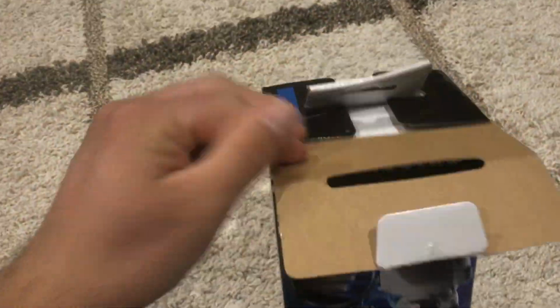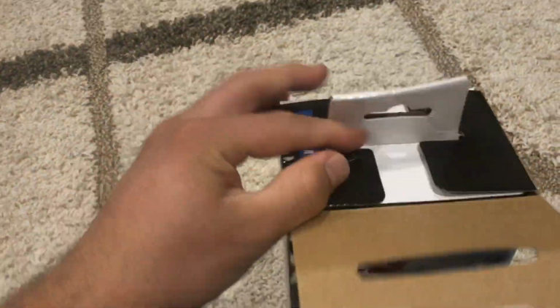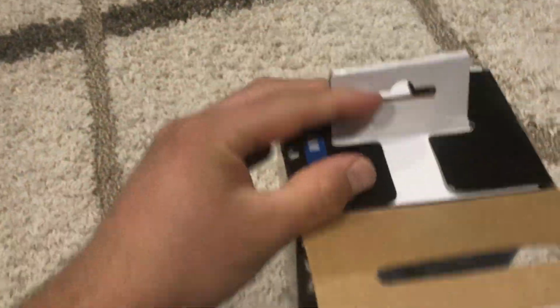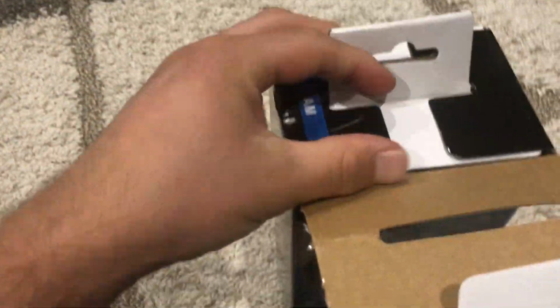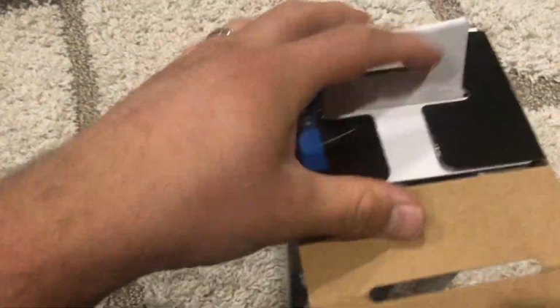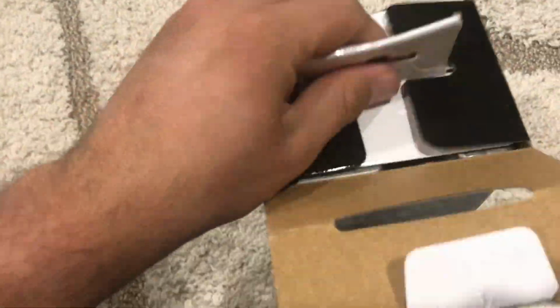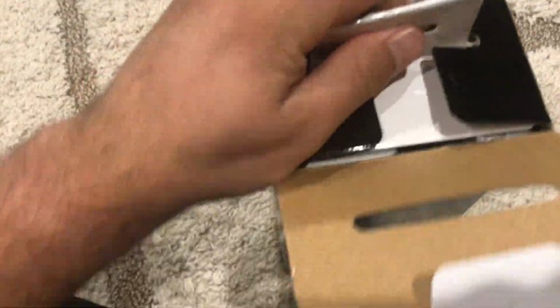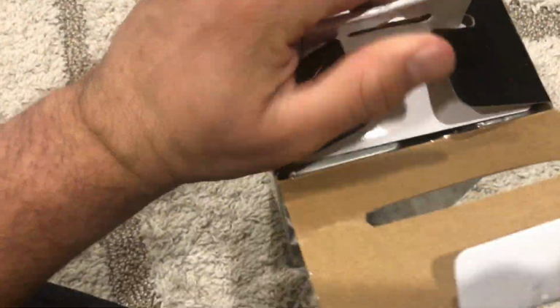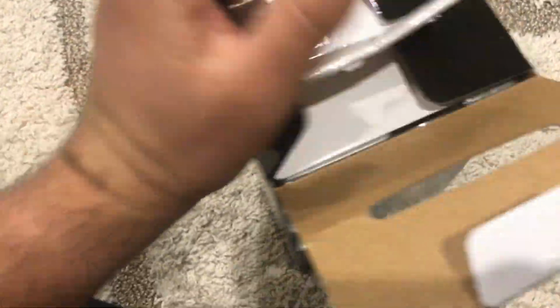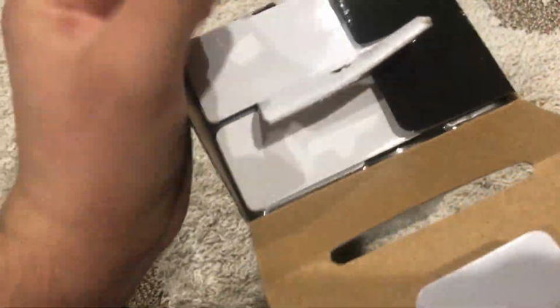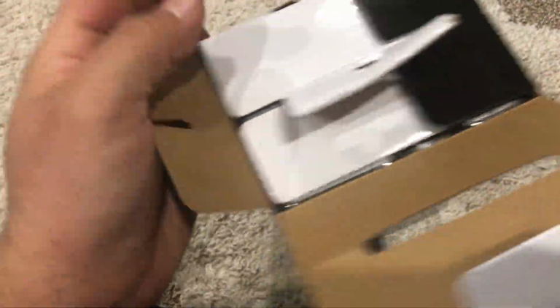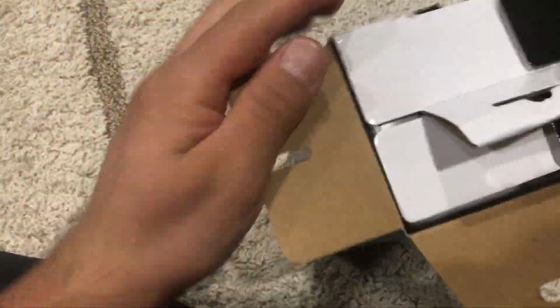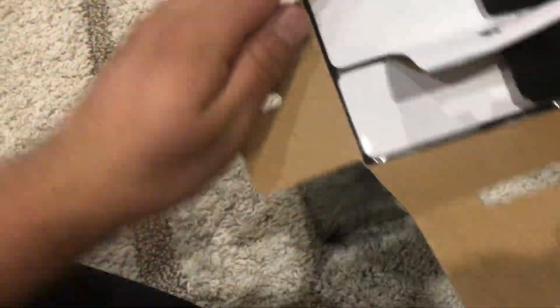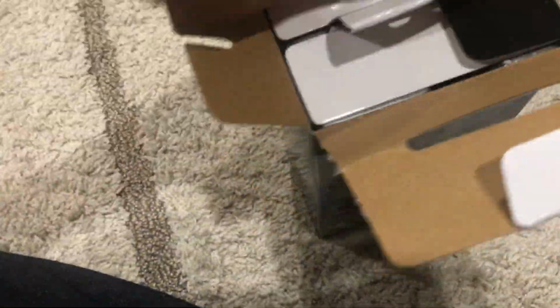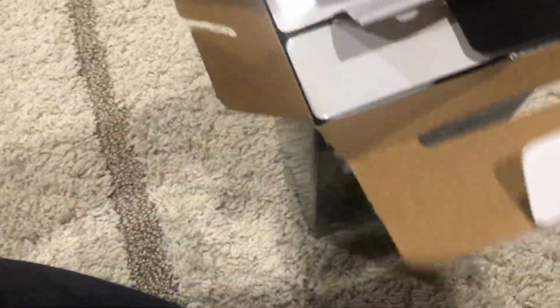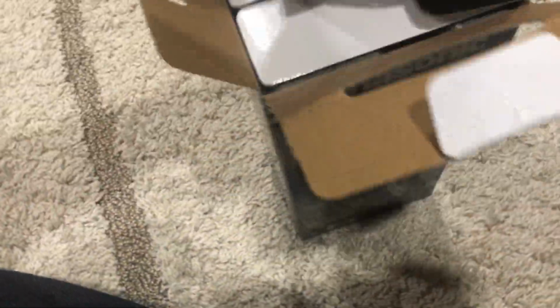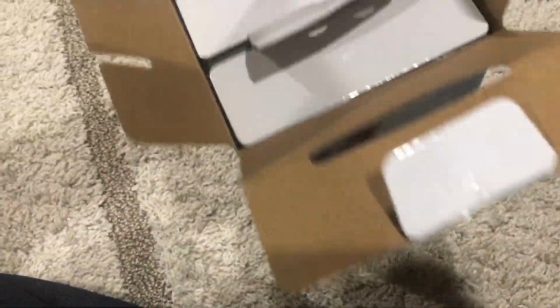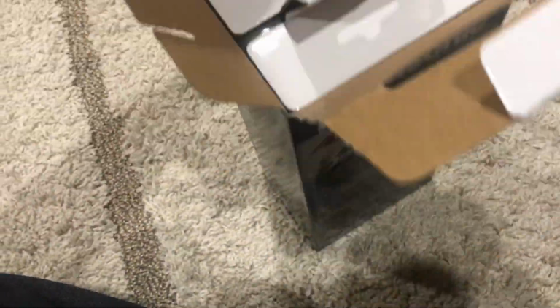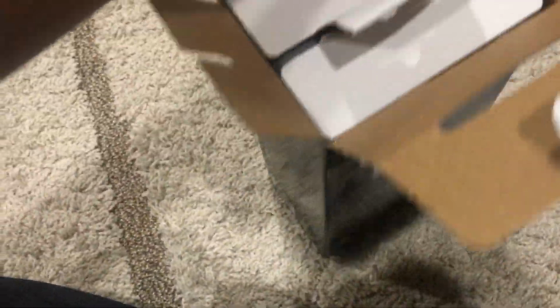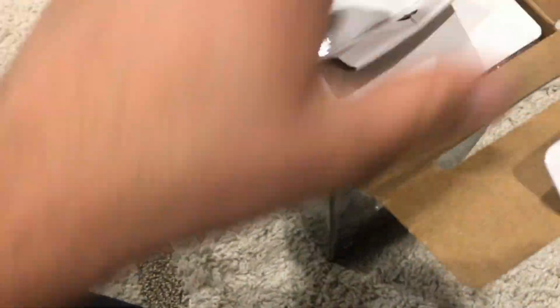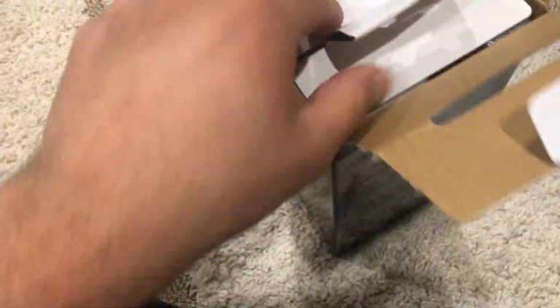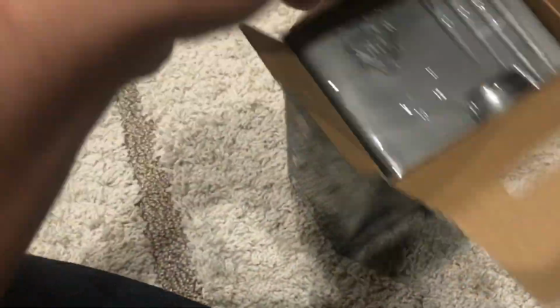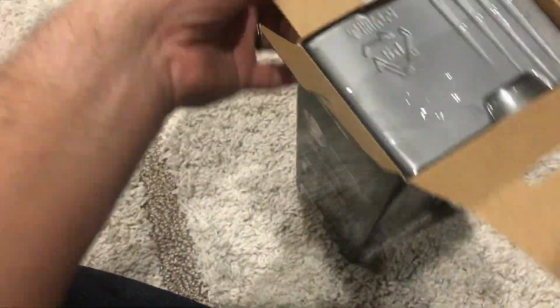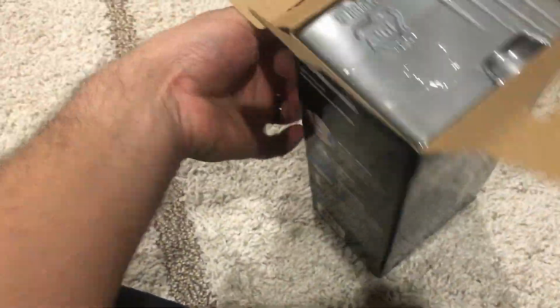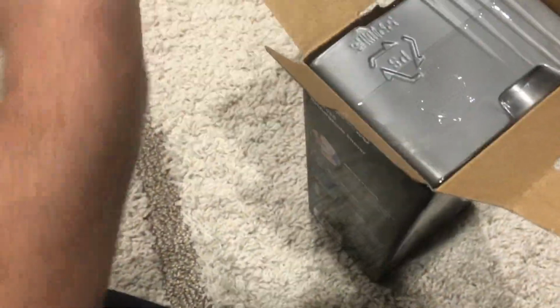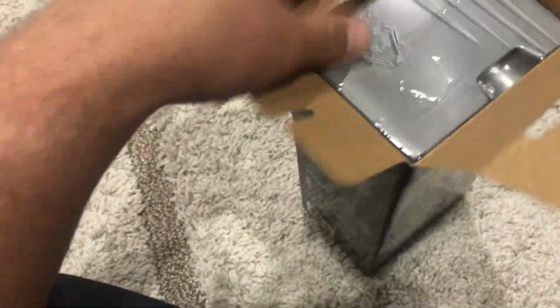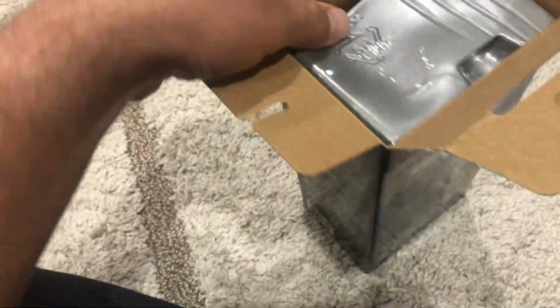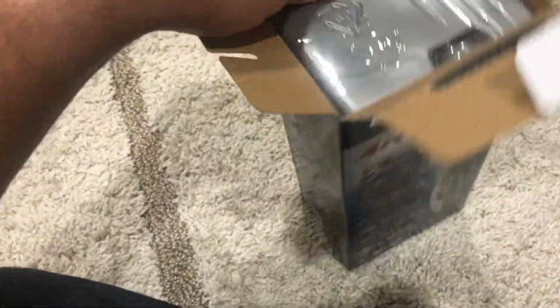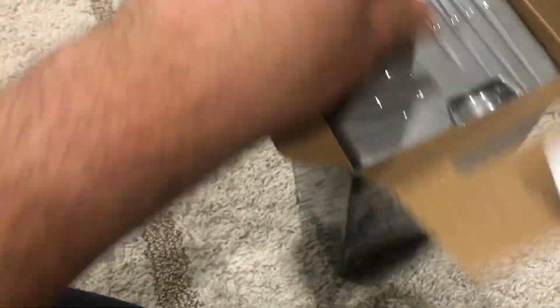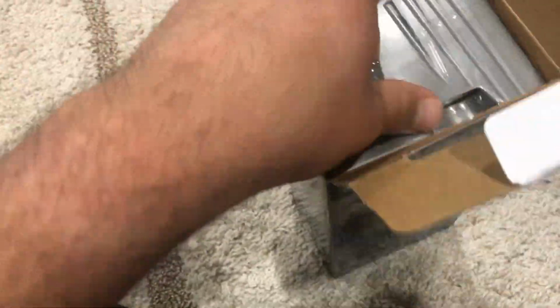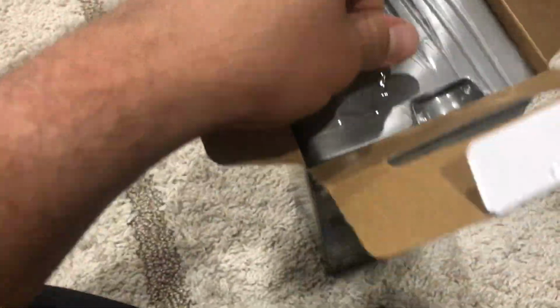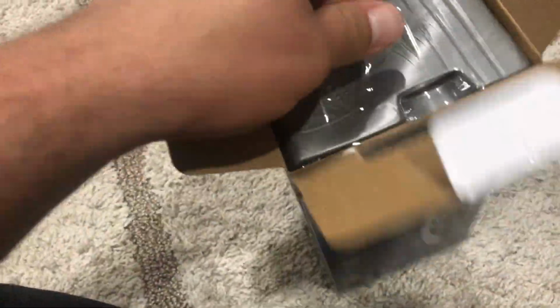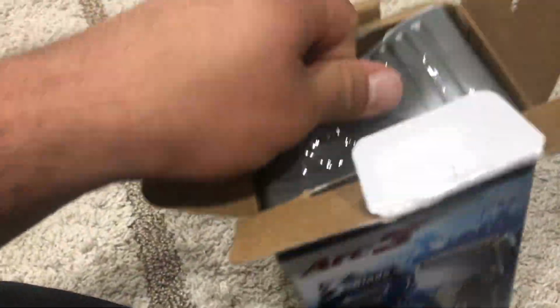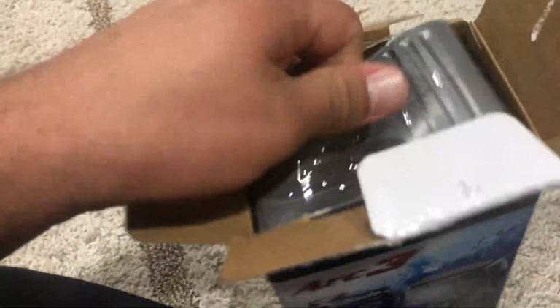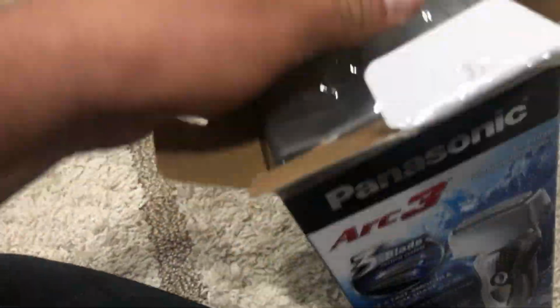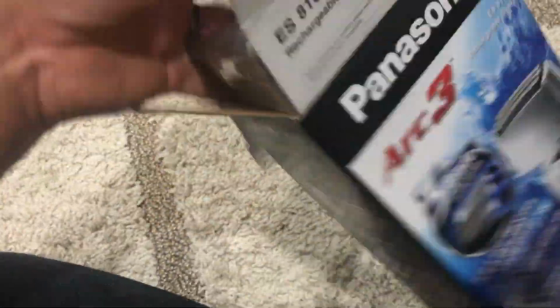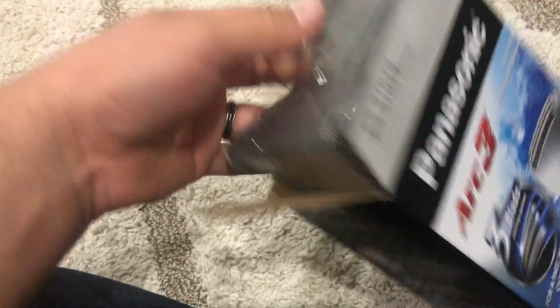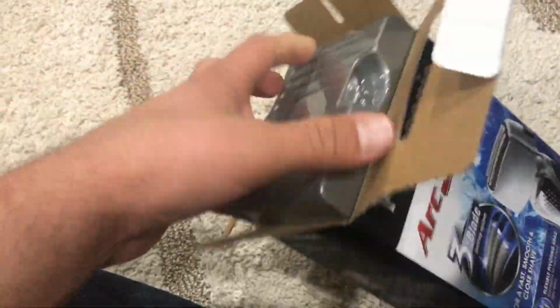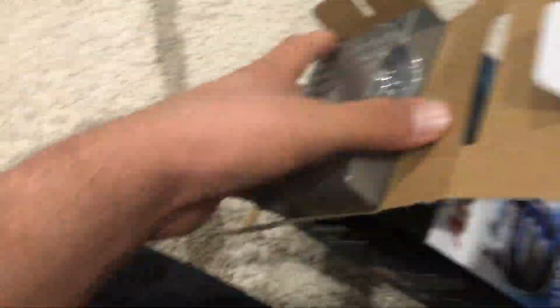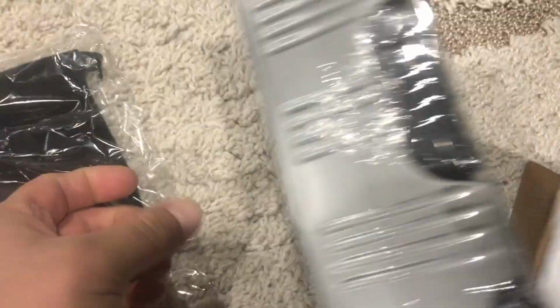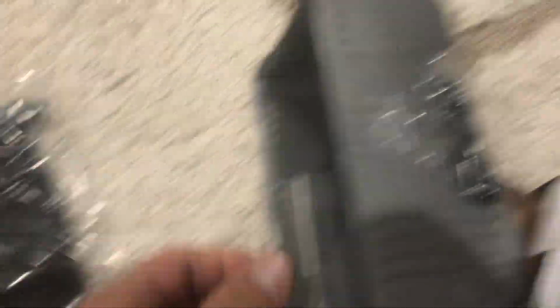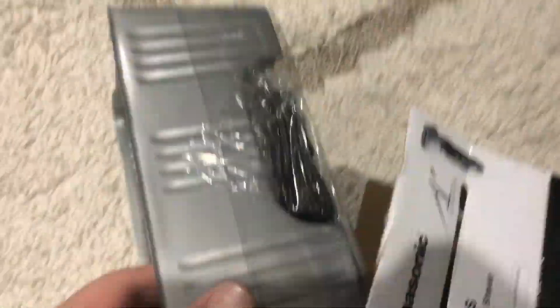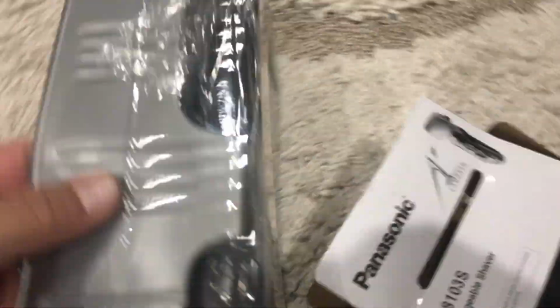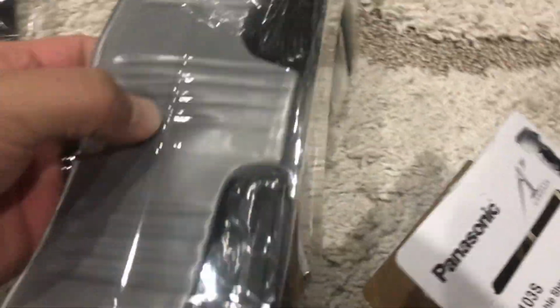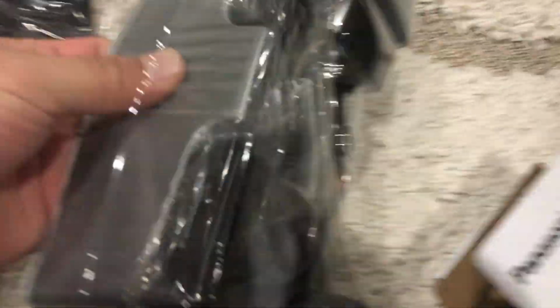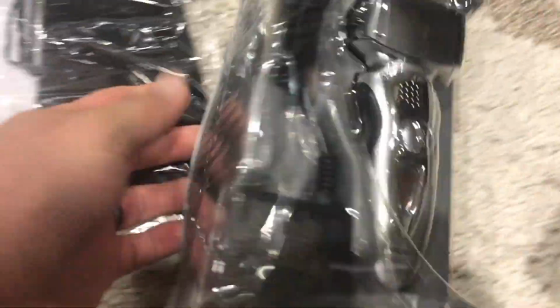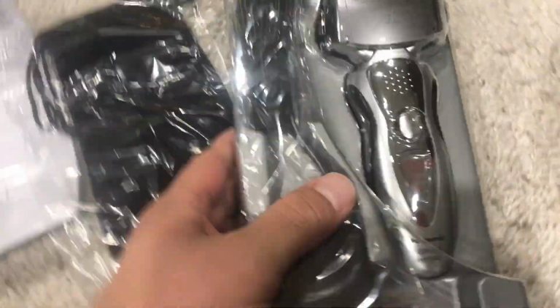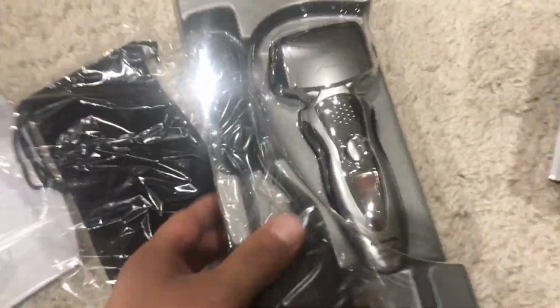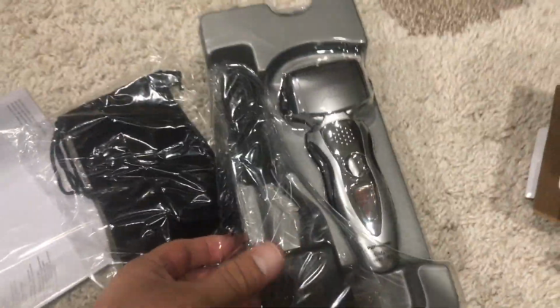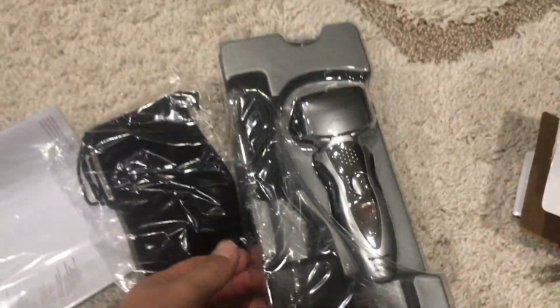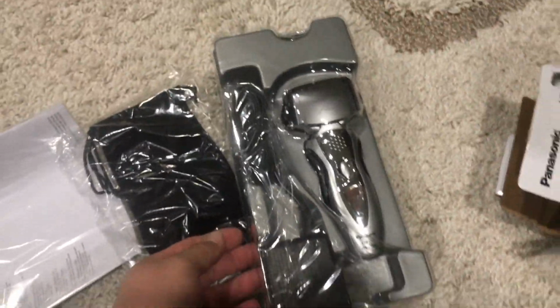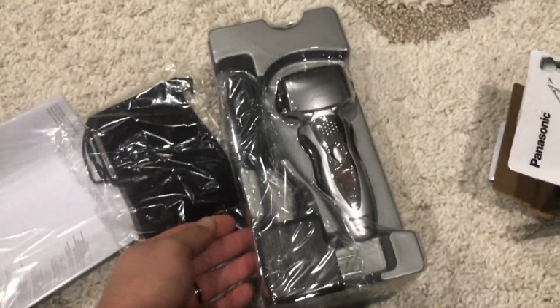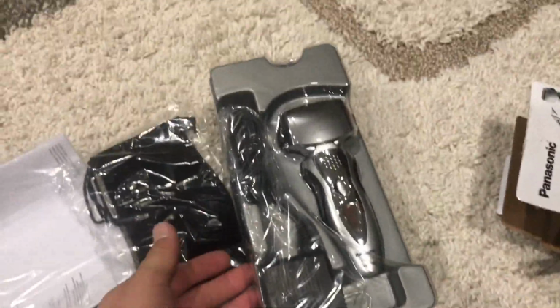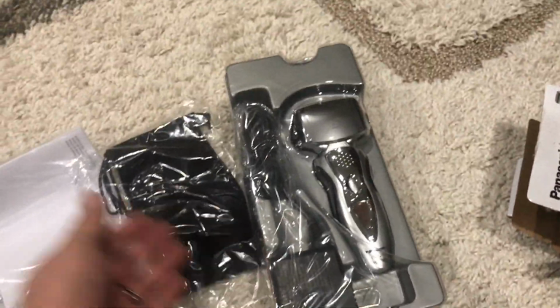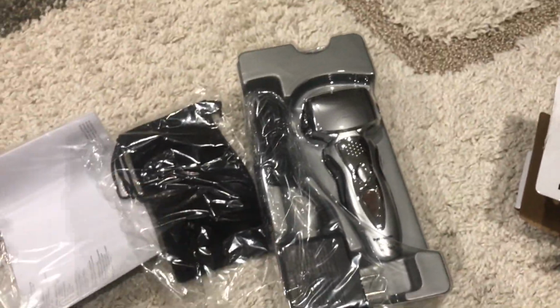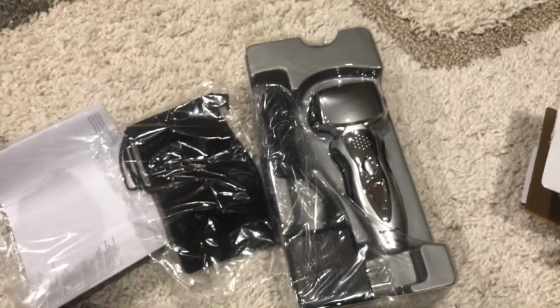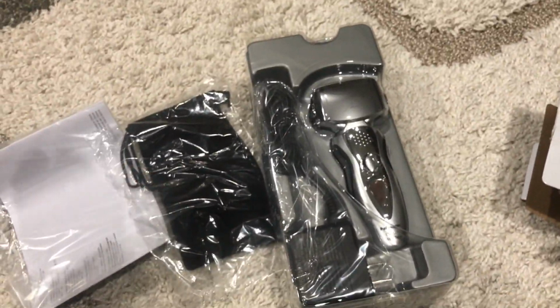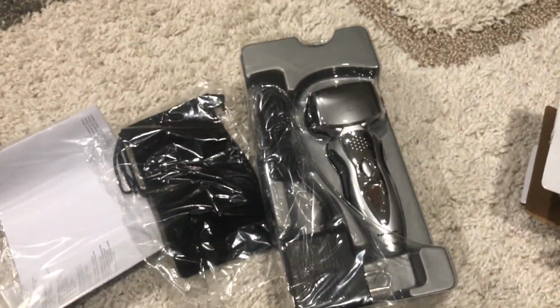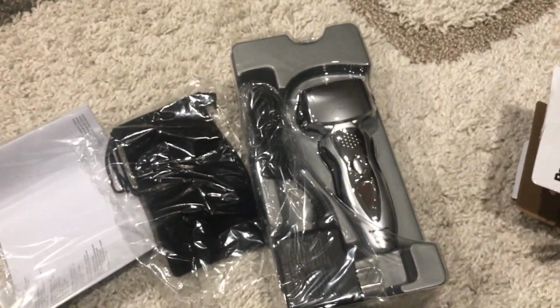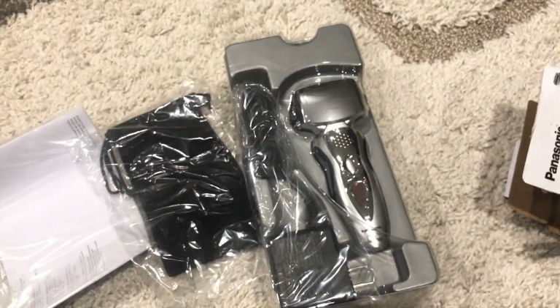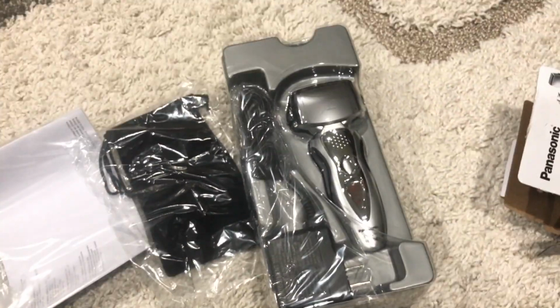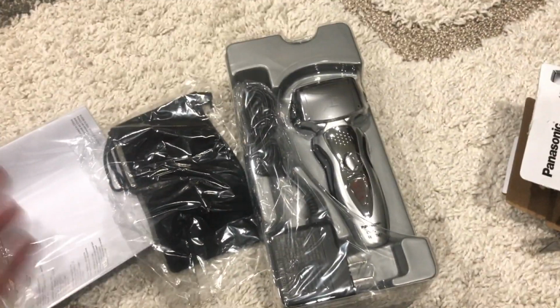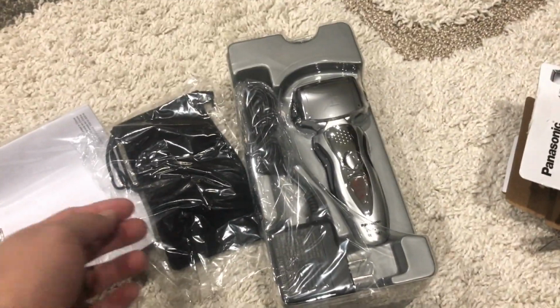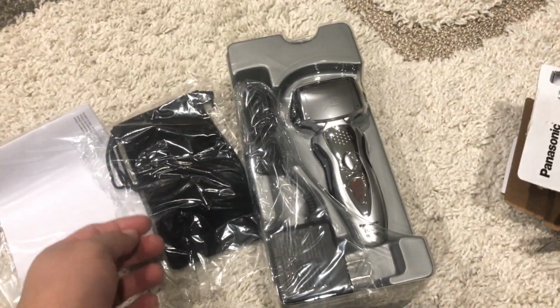So let's go ahead and take a look. I fast-forwarded the video so we can get into it pretty quick. Let's go ahead and unbox this.